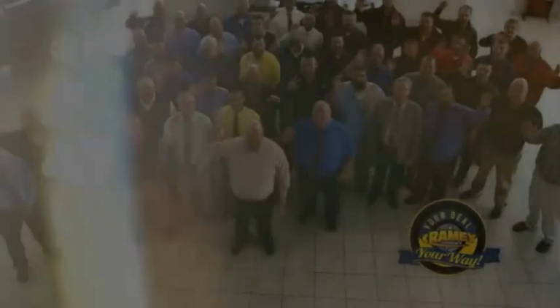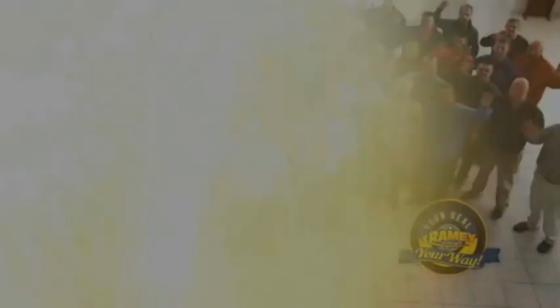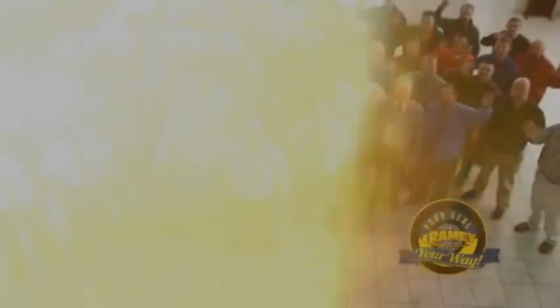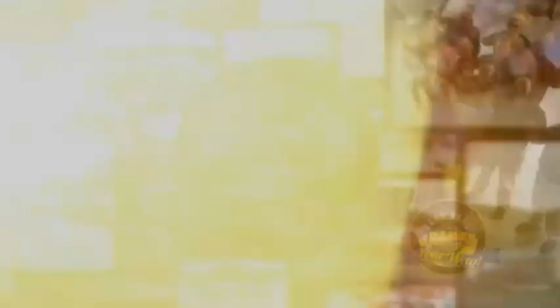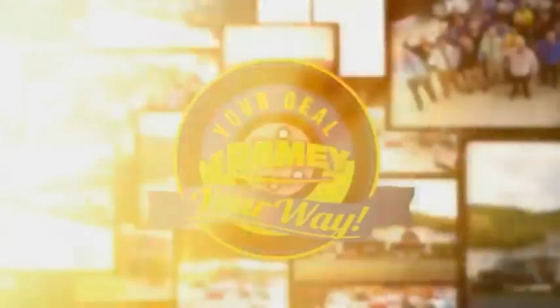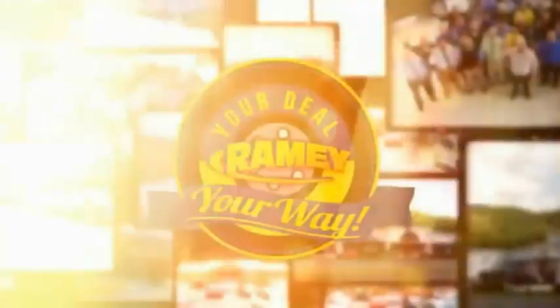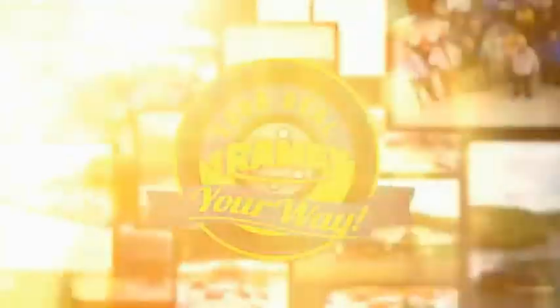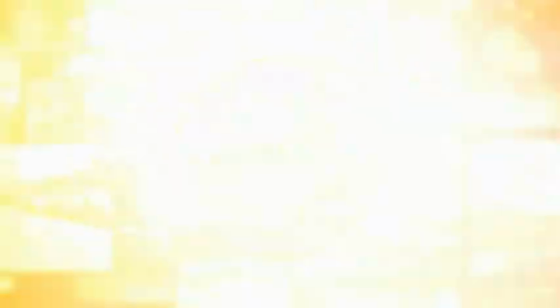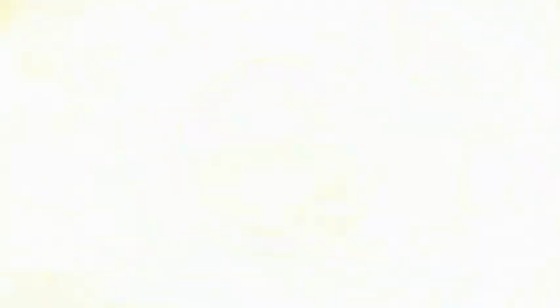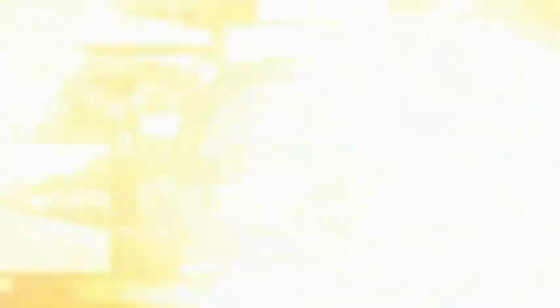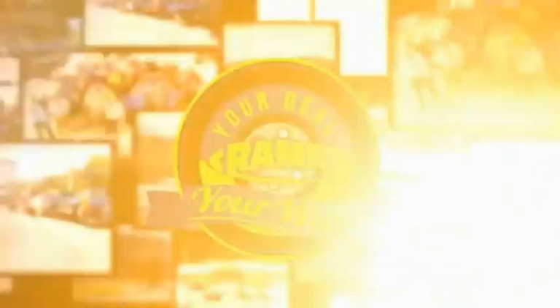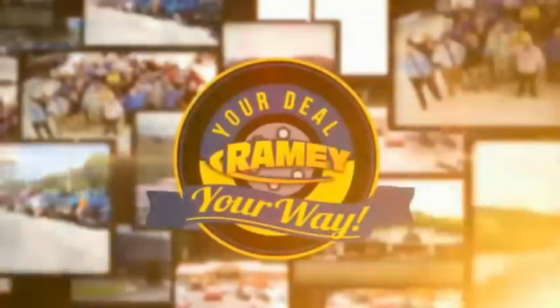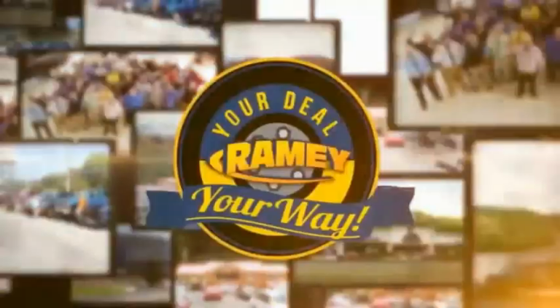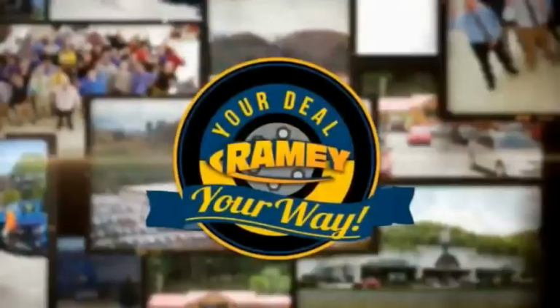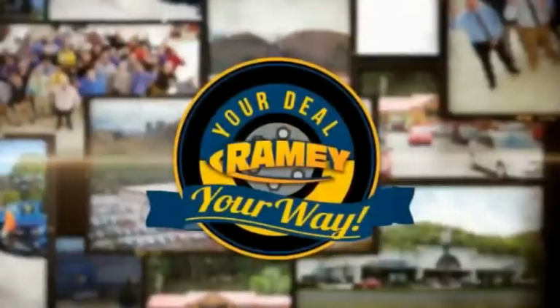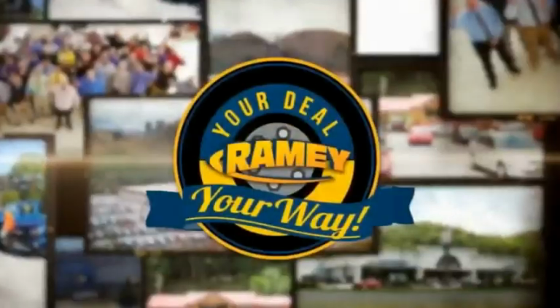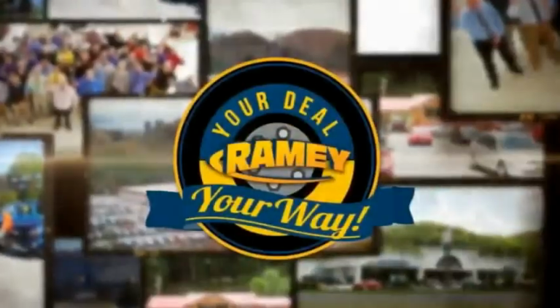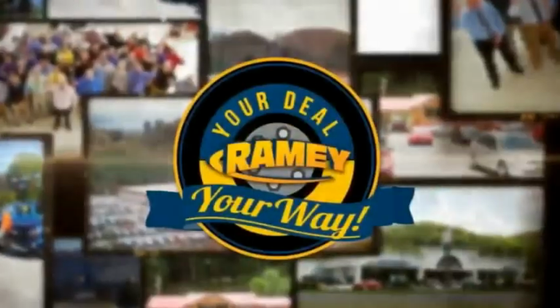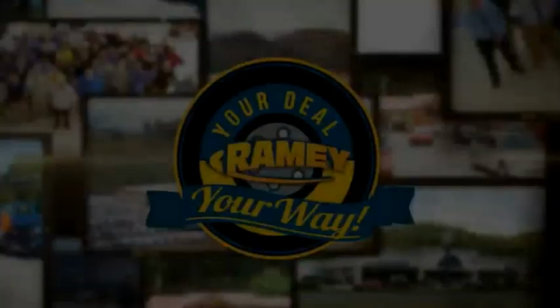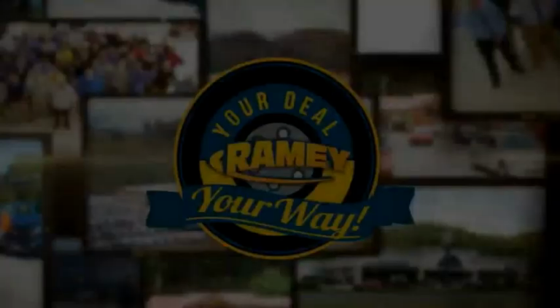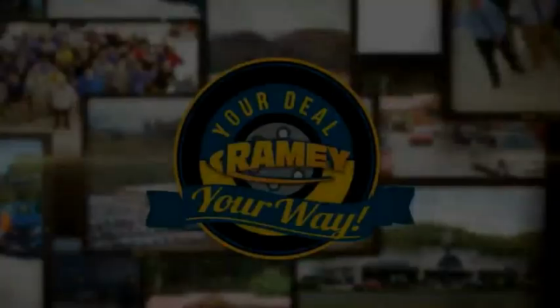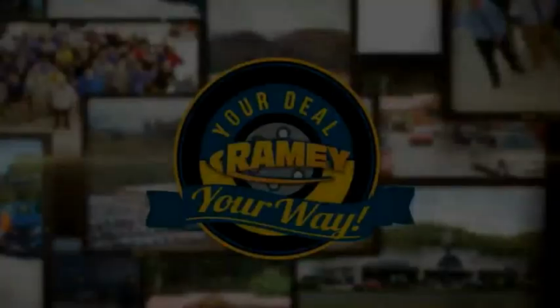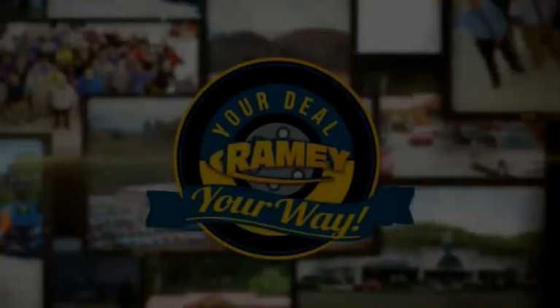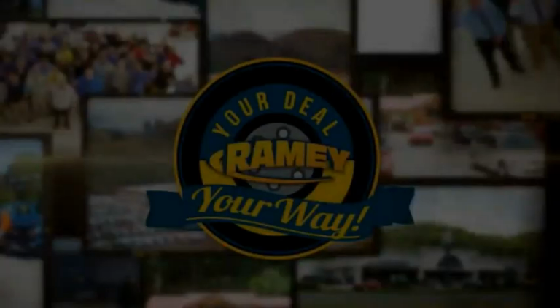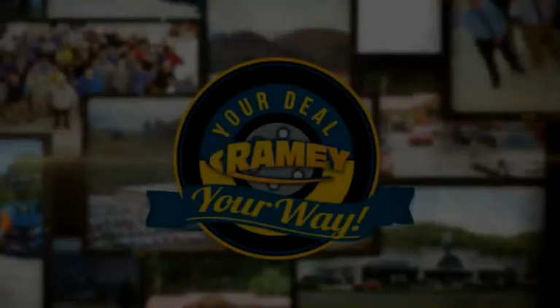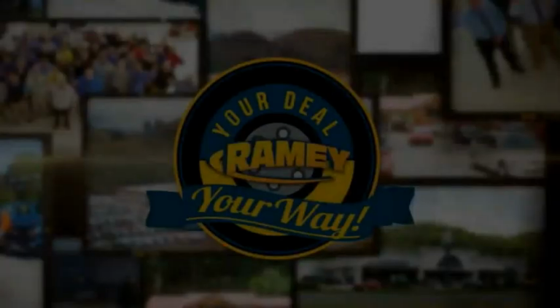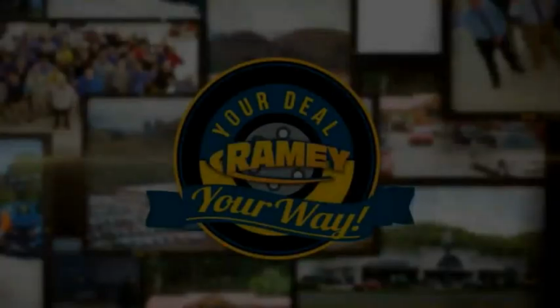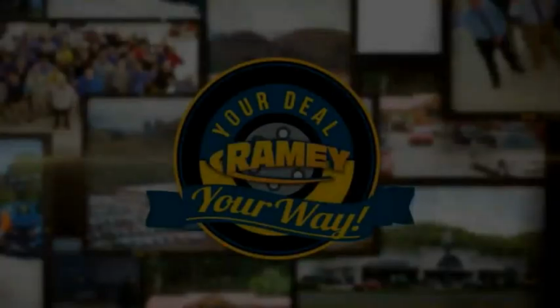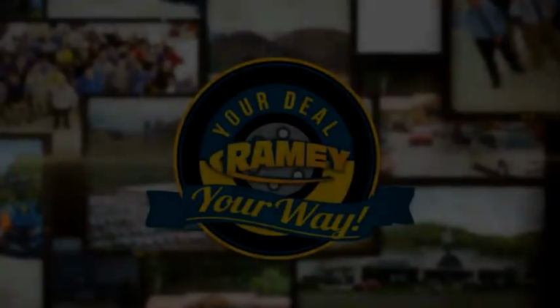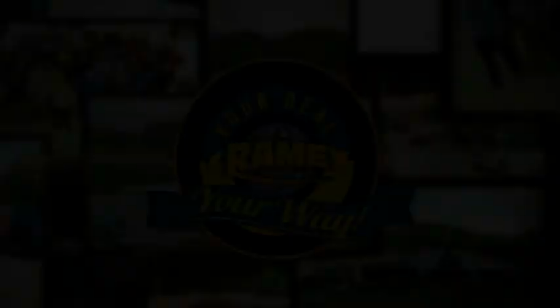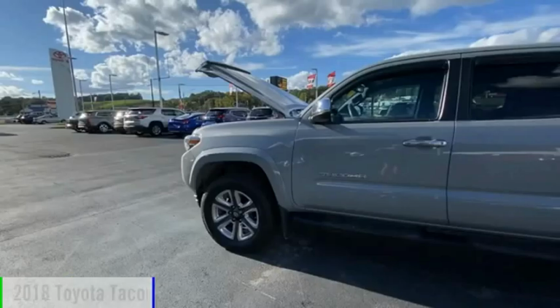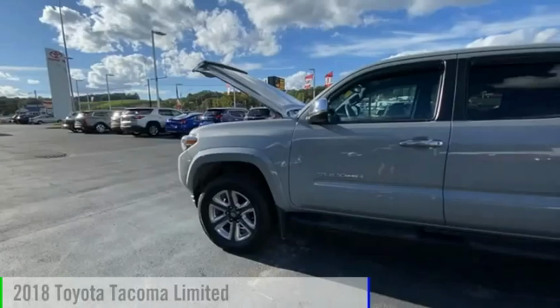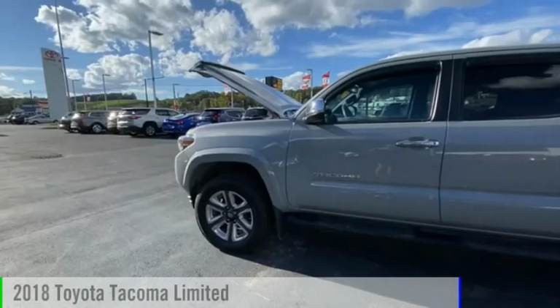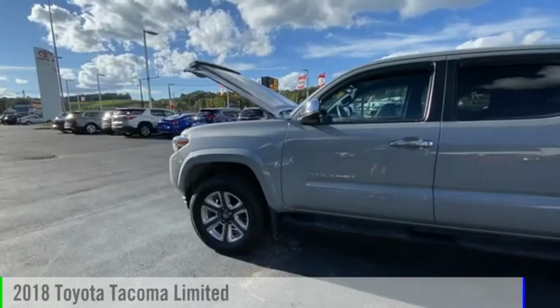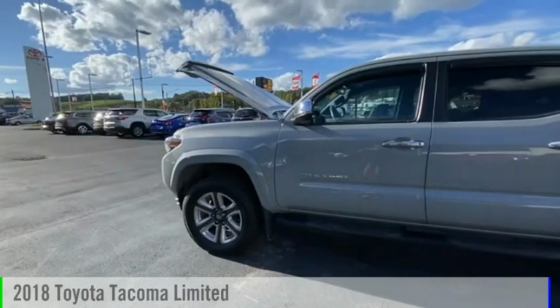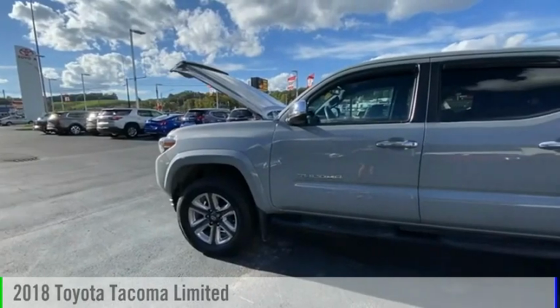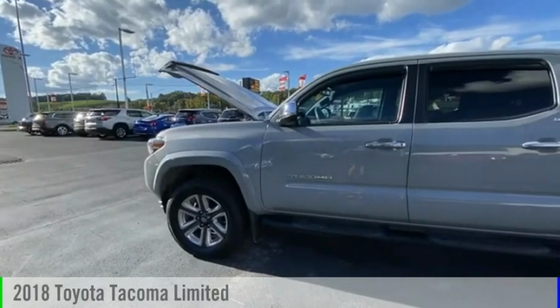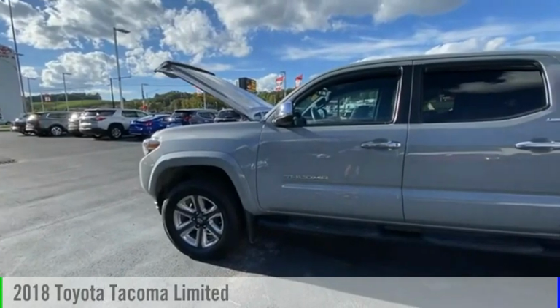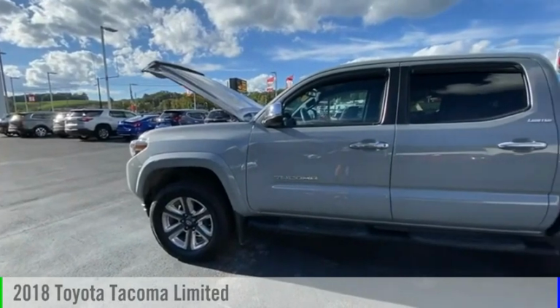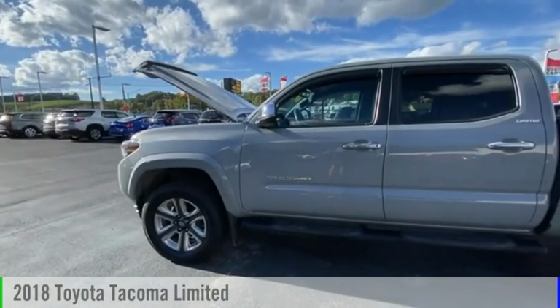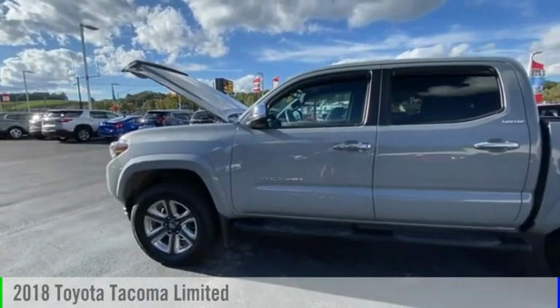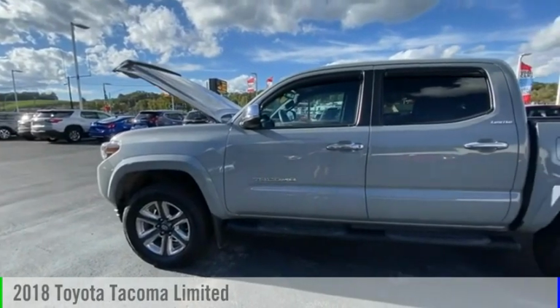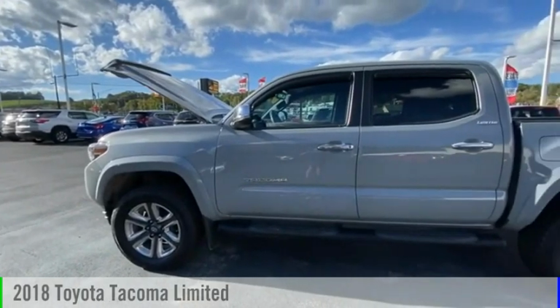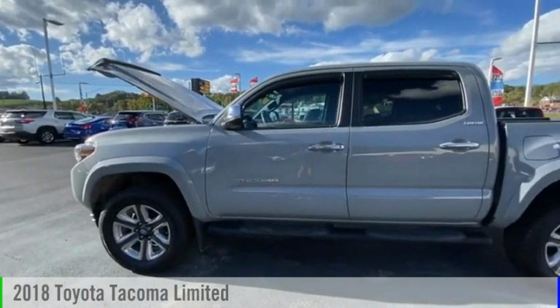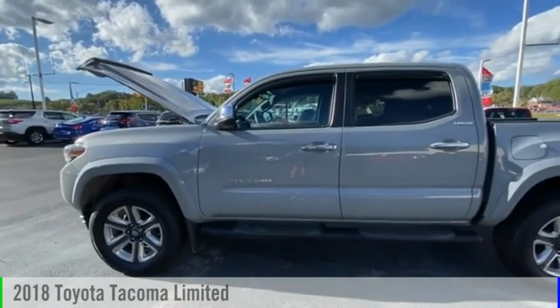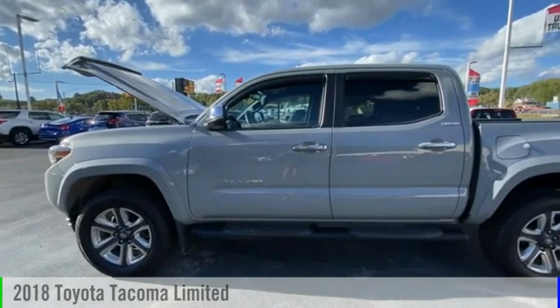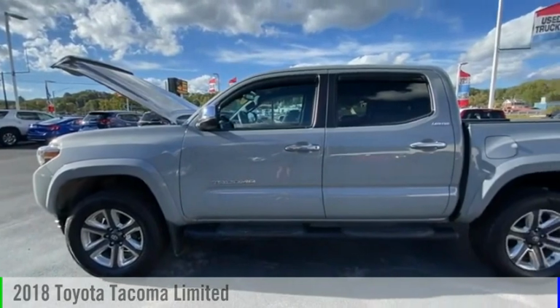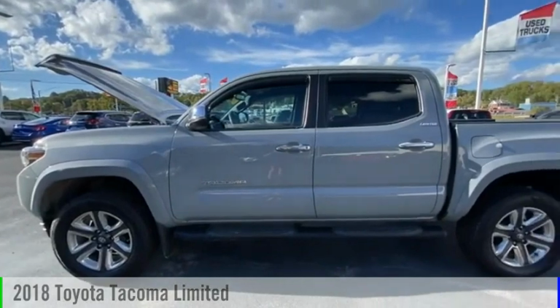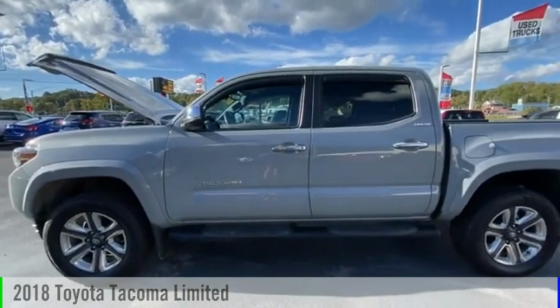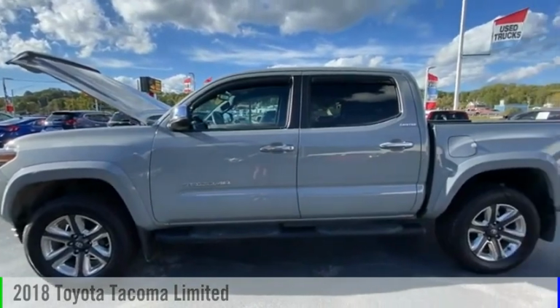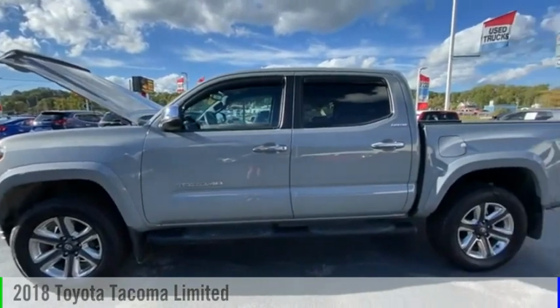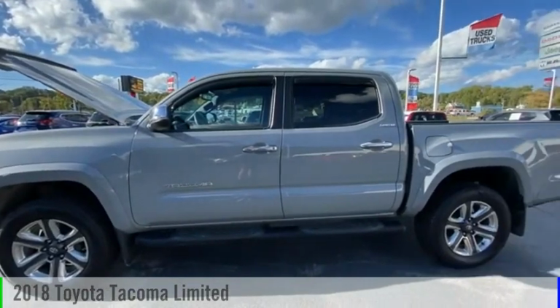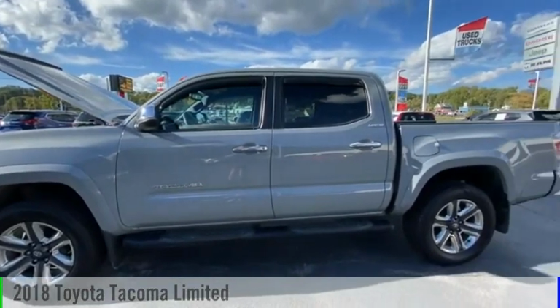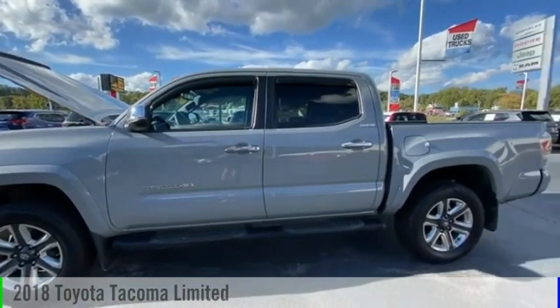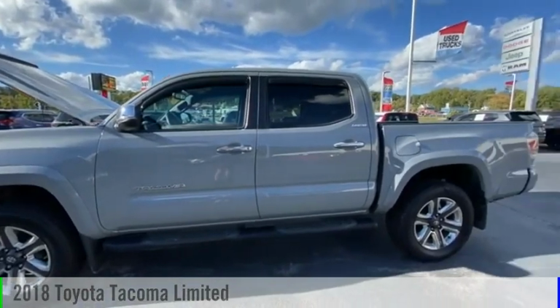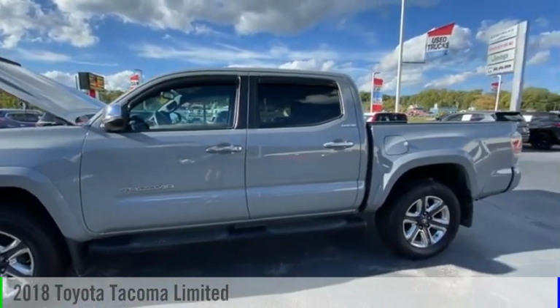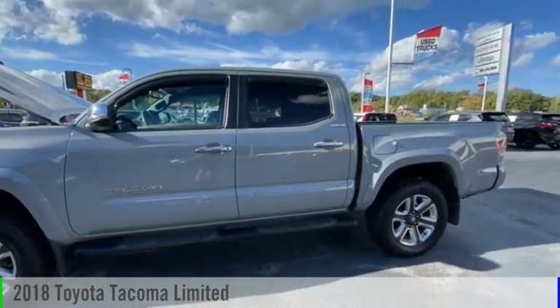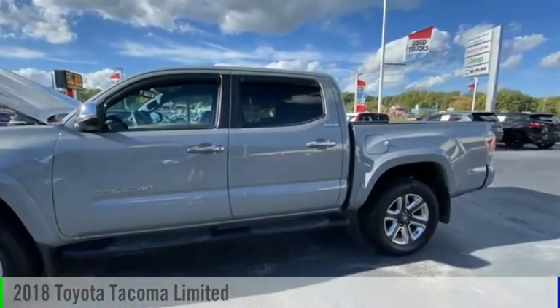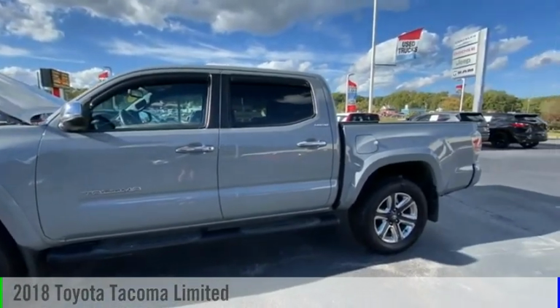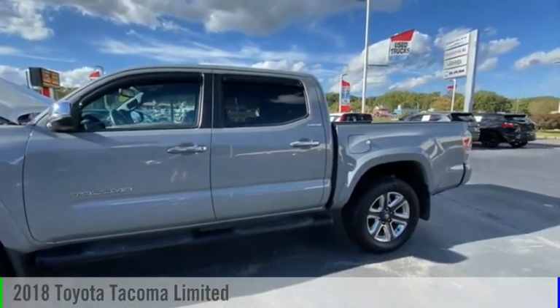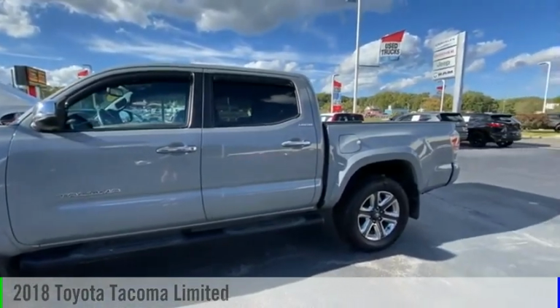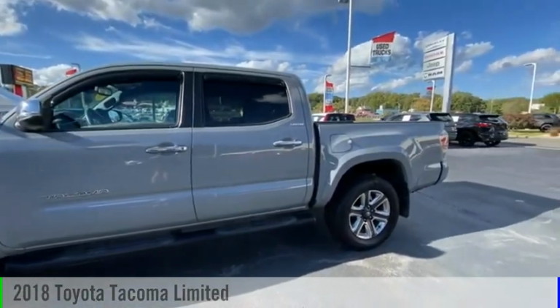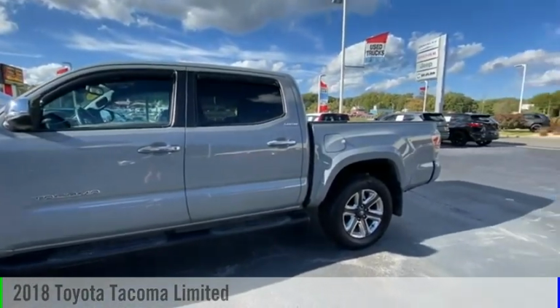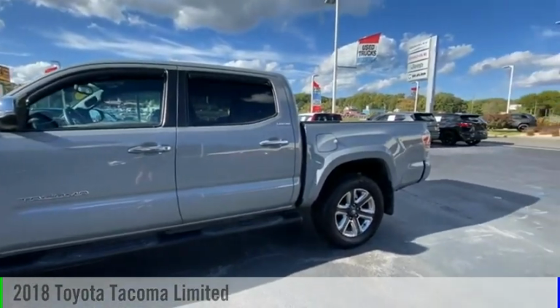Amy, it's your deal, your way. Take a ride in the 2018 Tacoma.